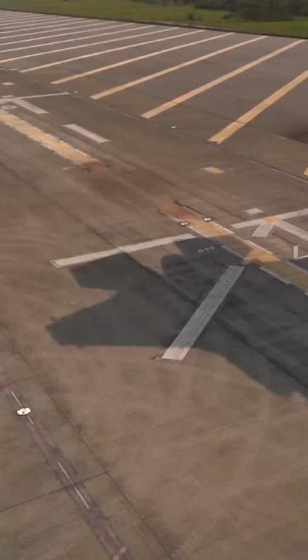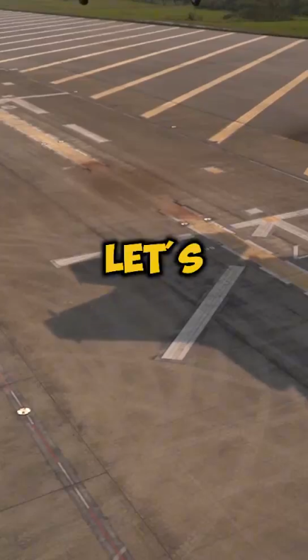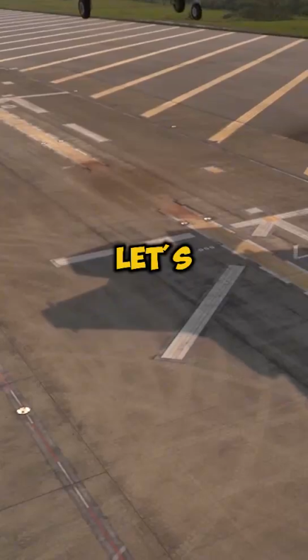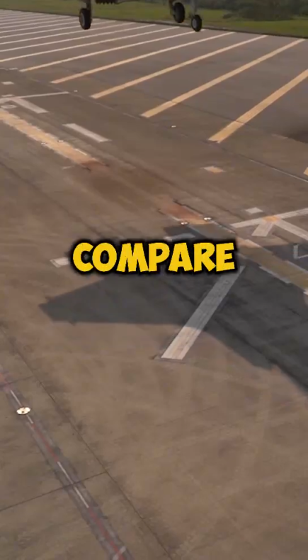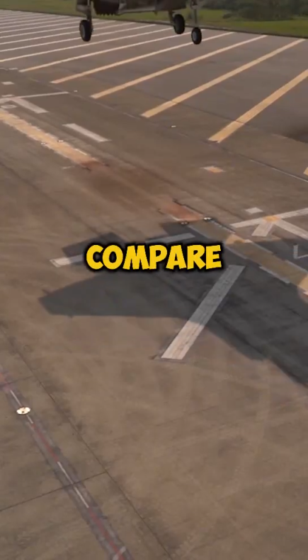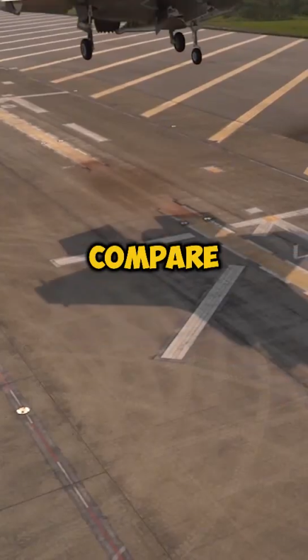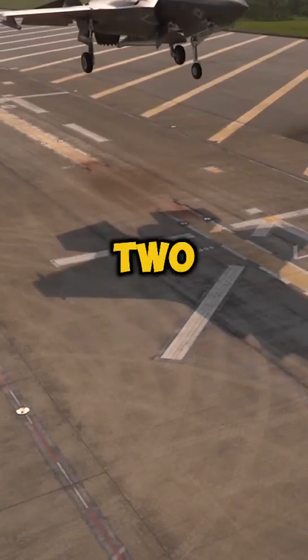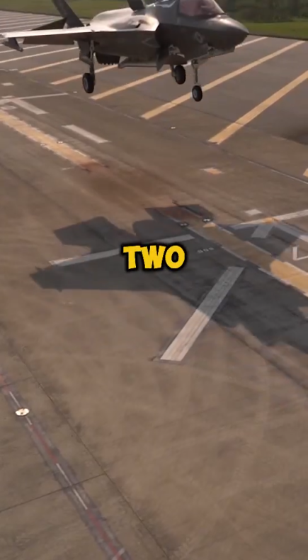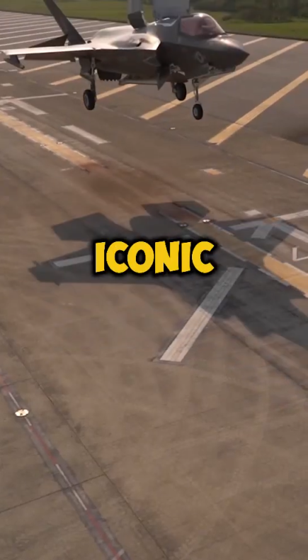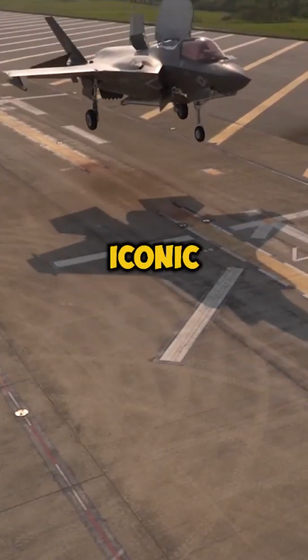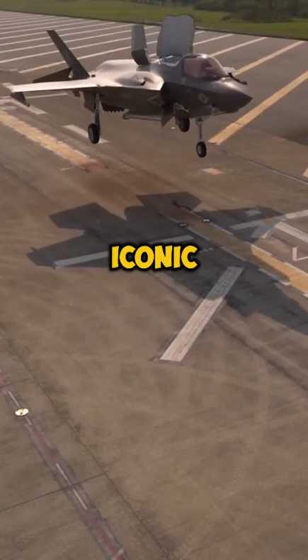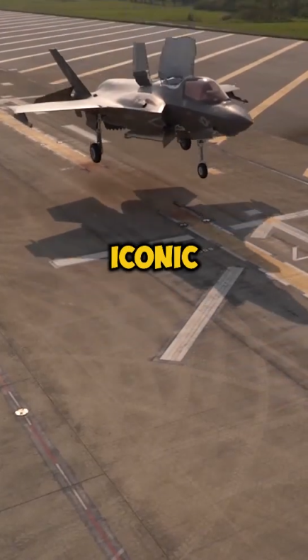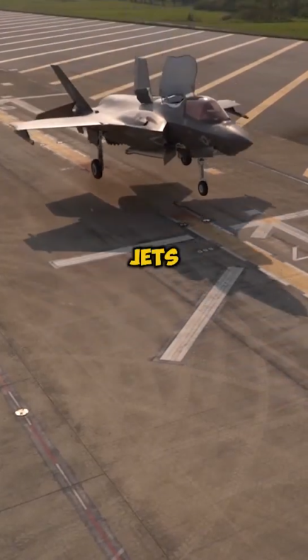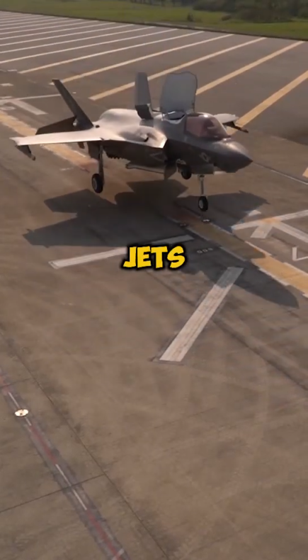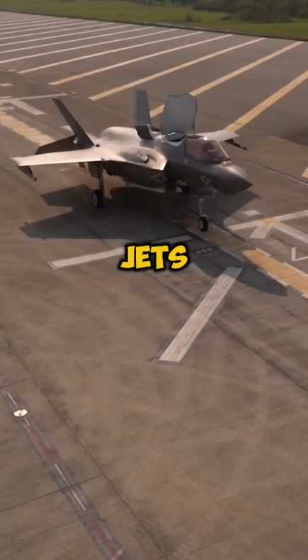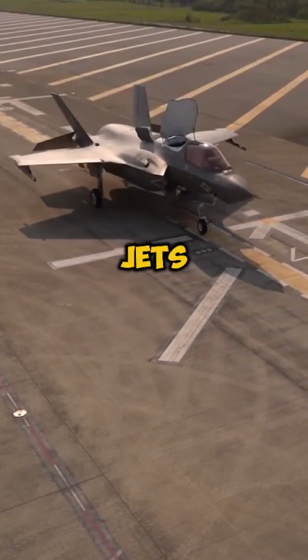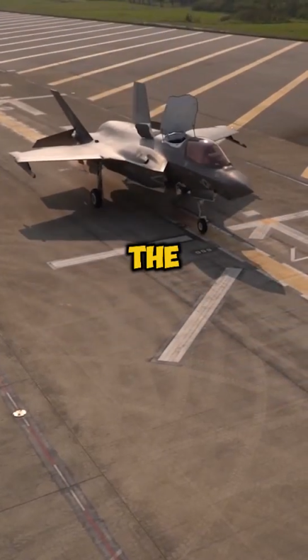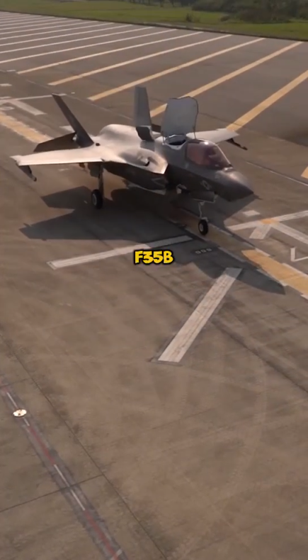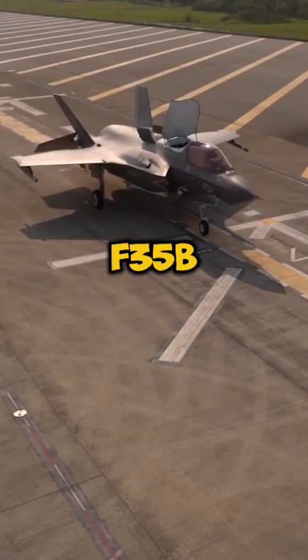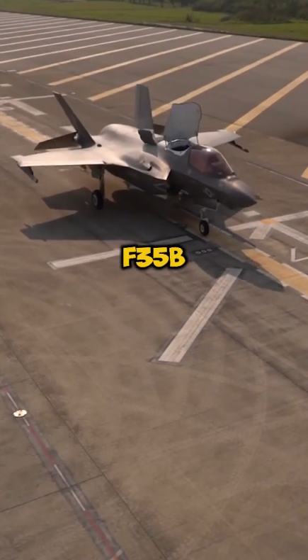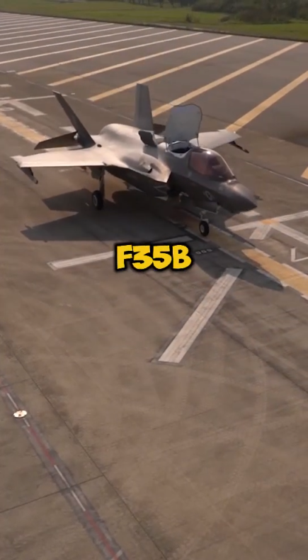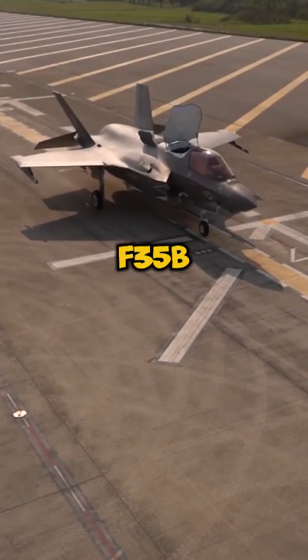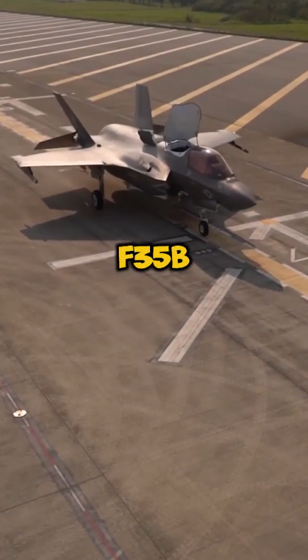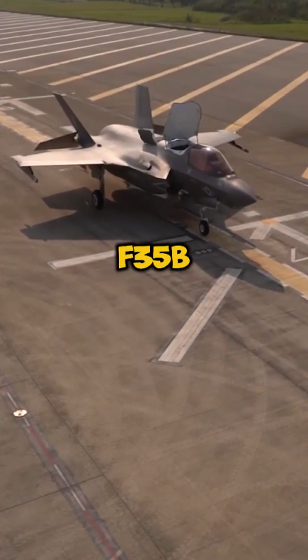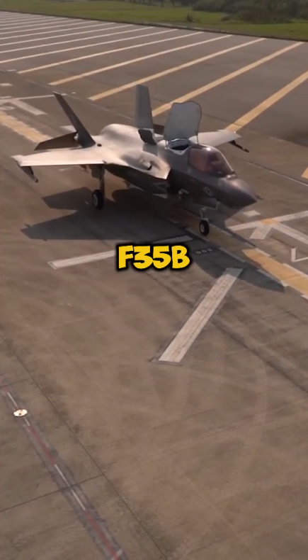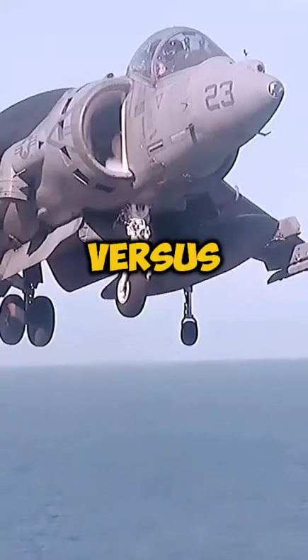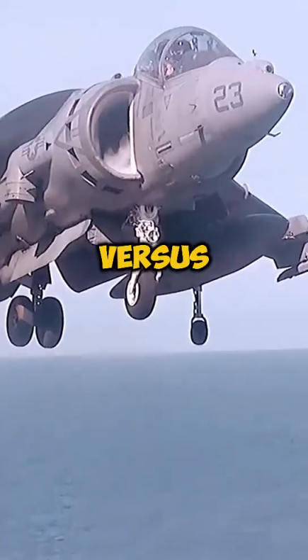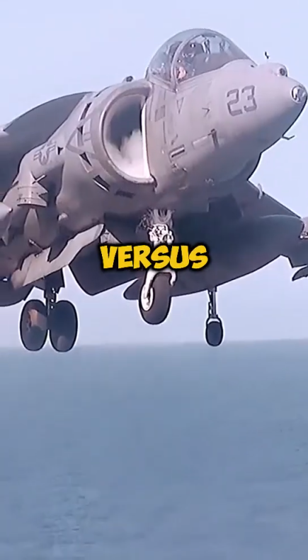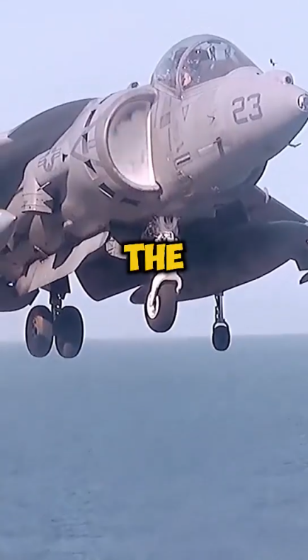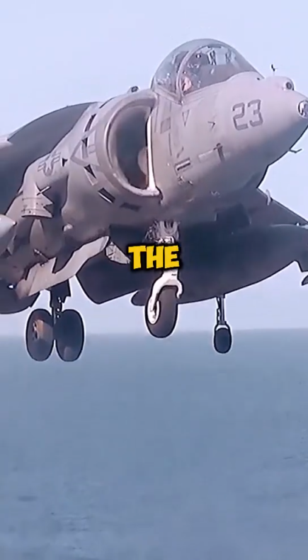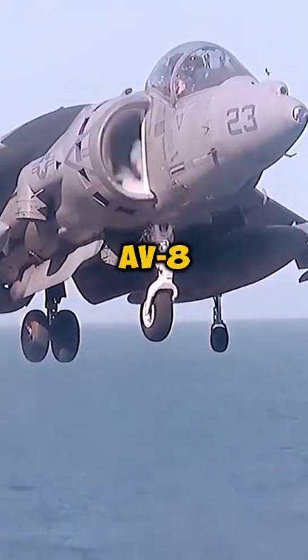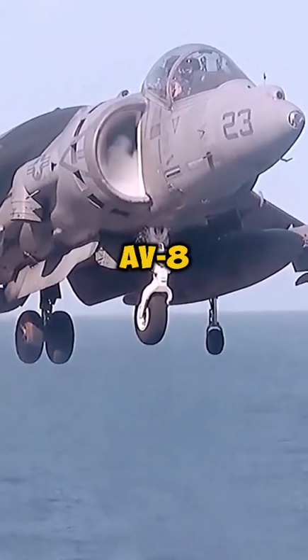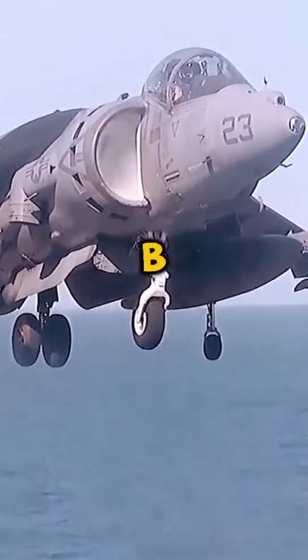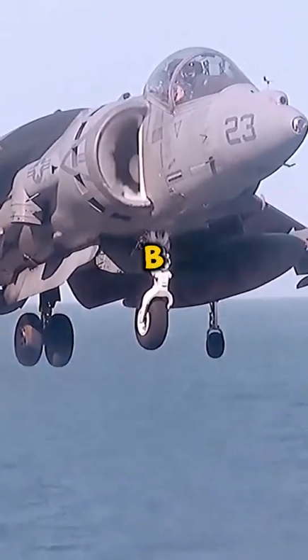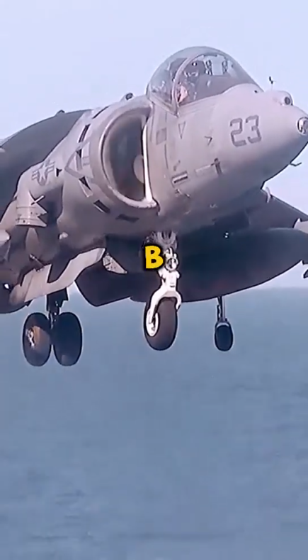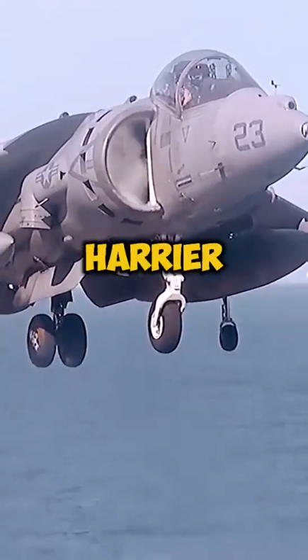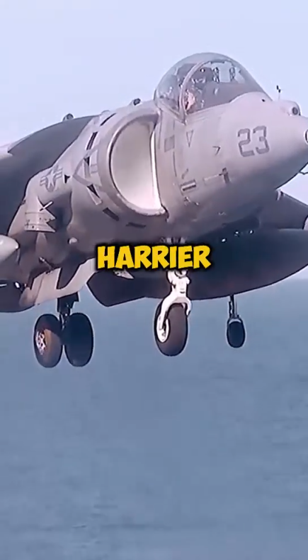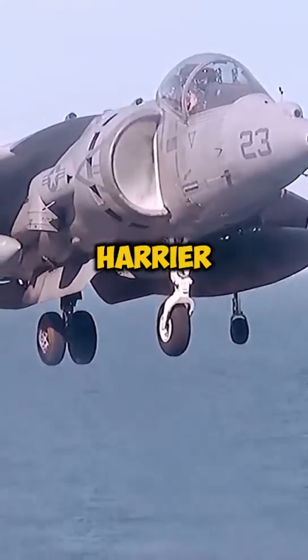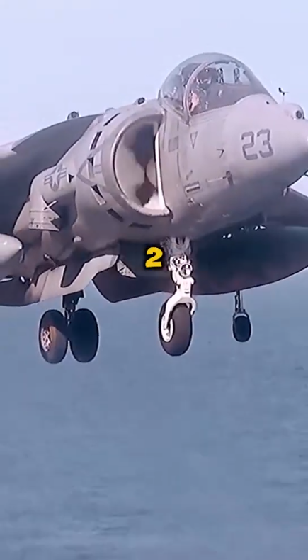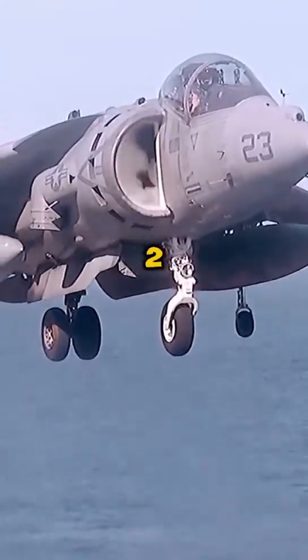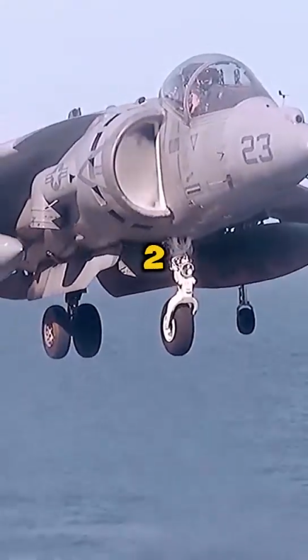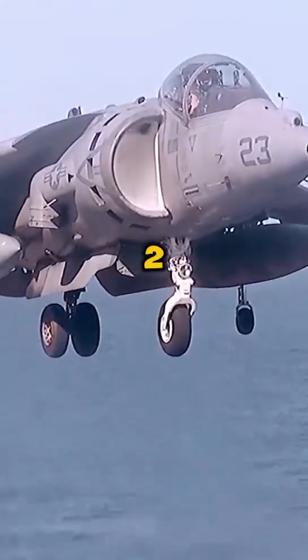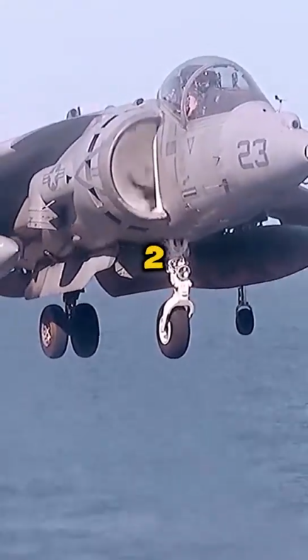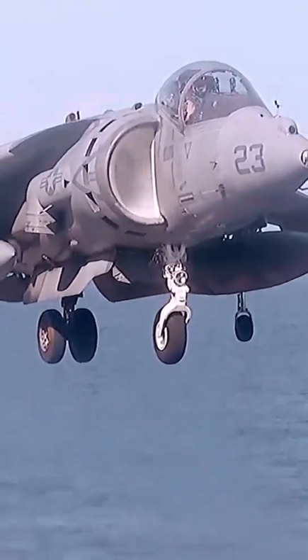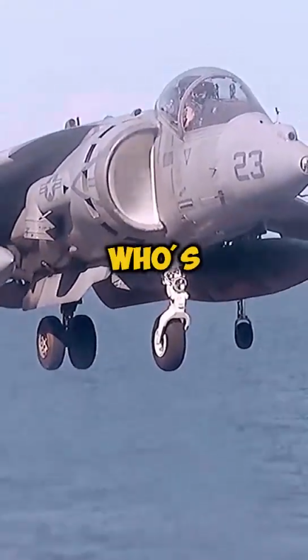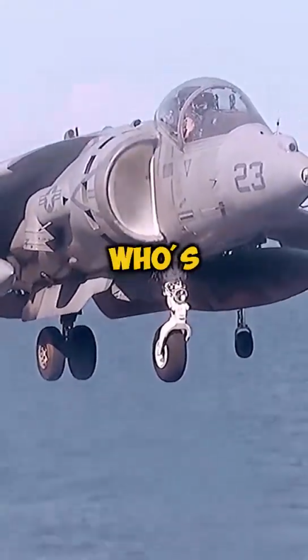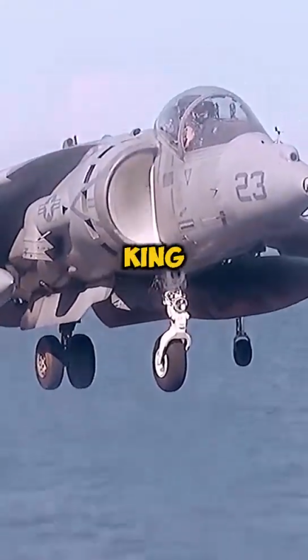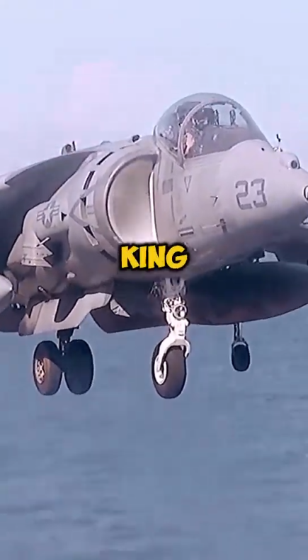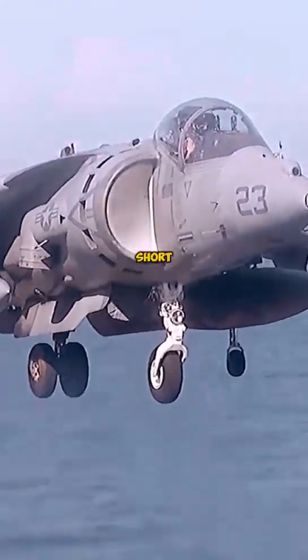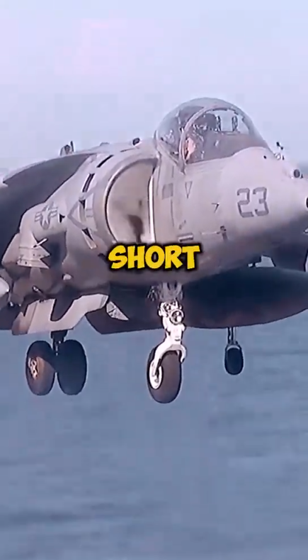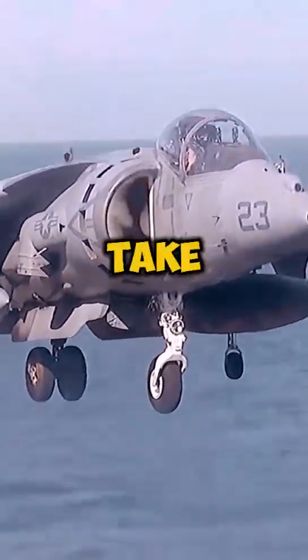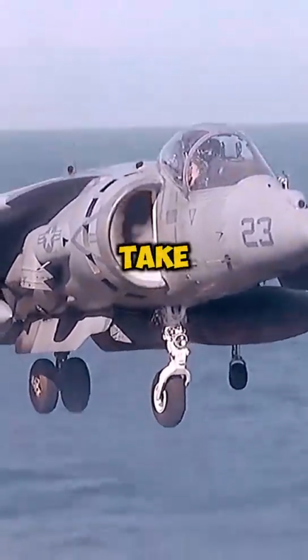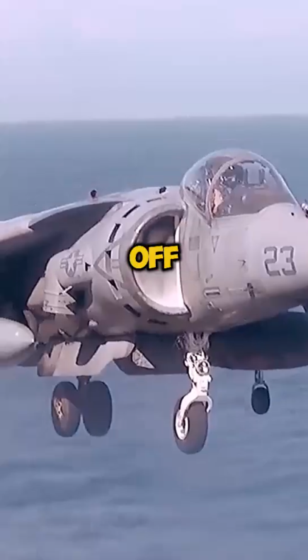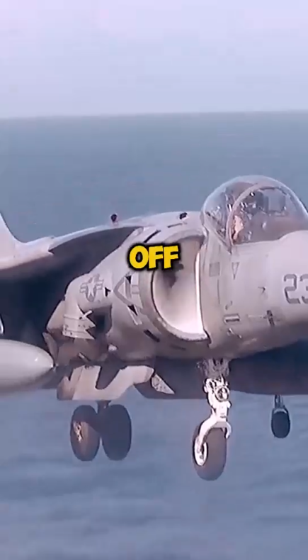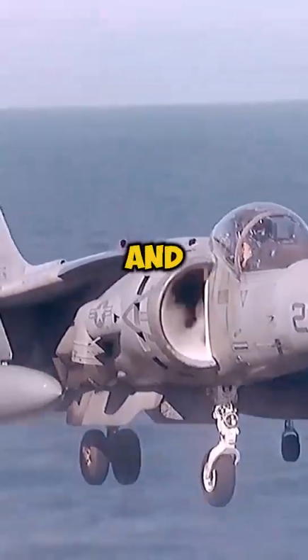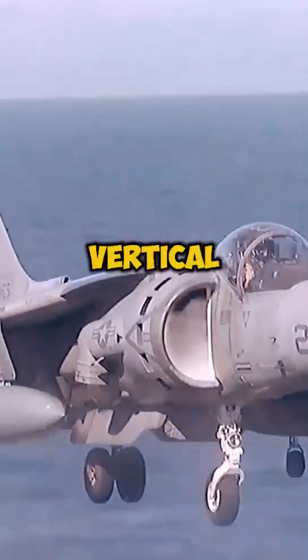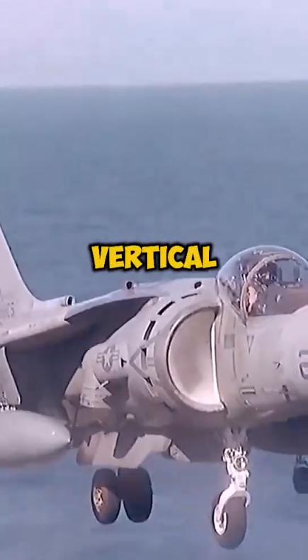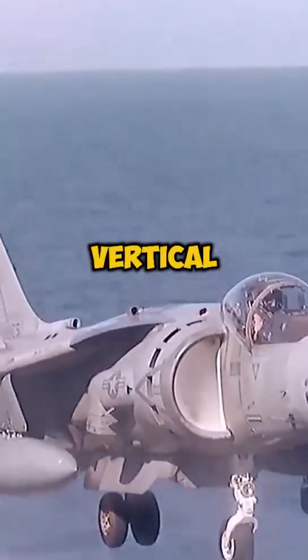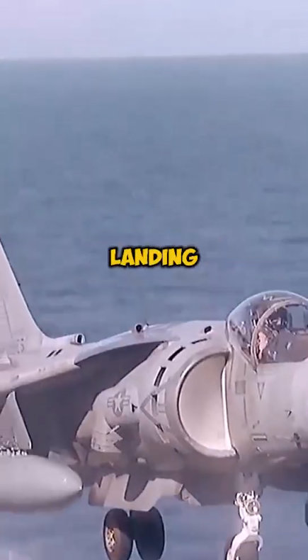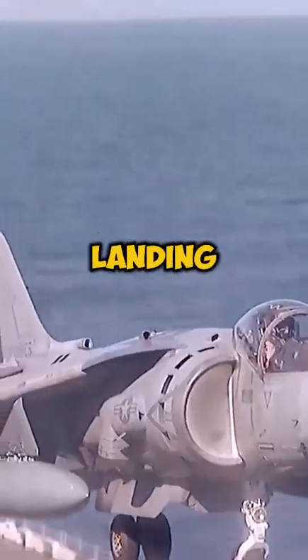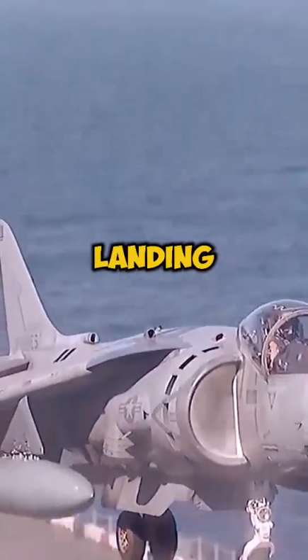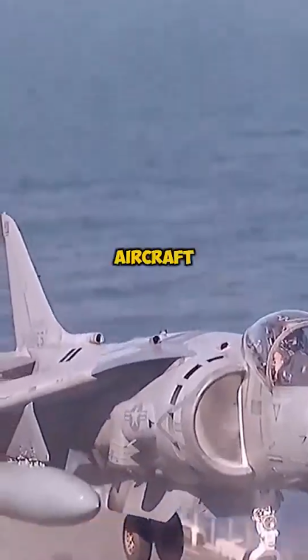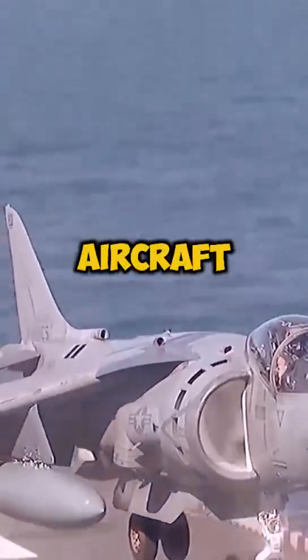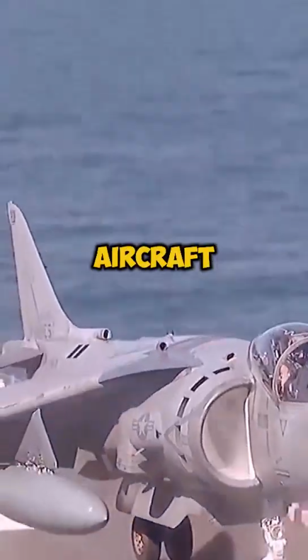Let's compare two iconic jets: the AV-8B Harrier II versus the F-35B. Who is the king of short takeoff and vertical landing aircraft?